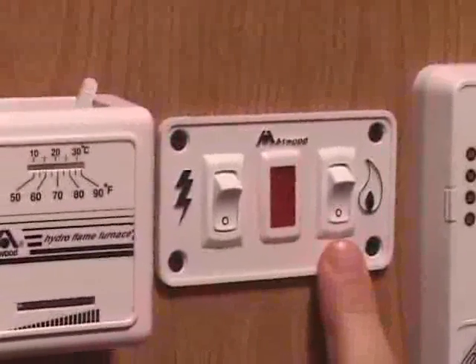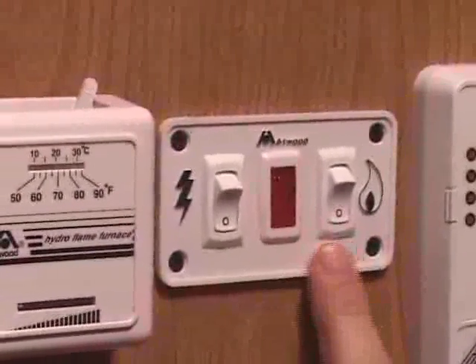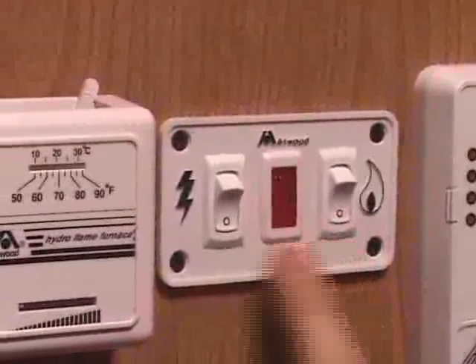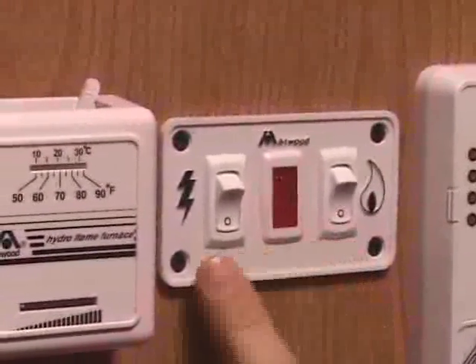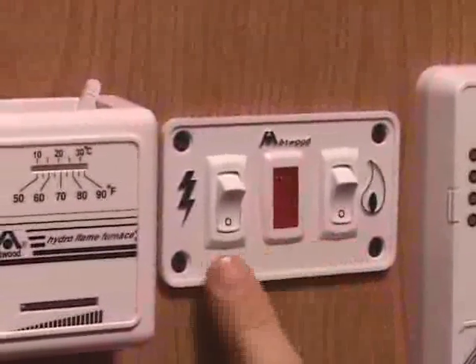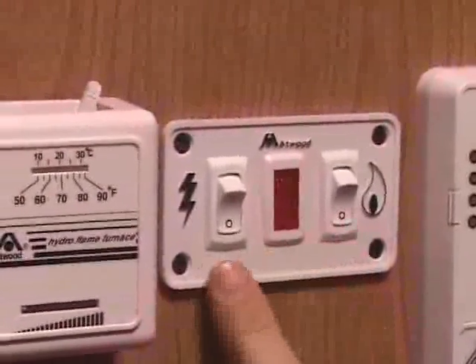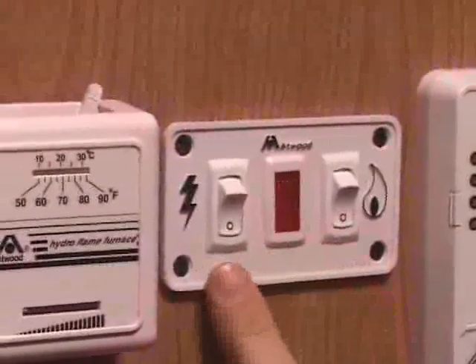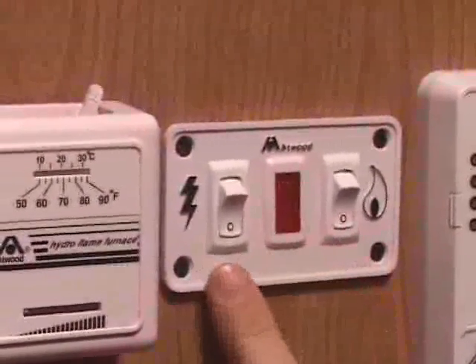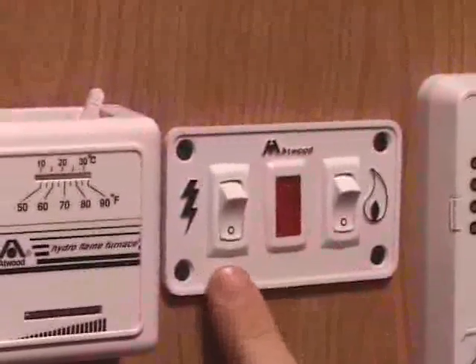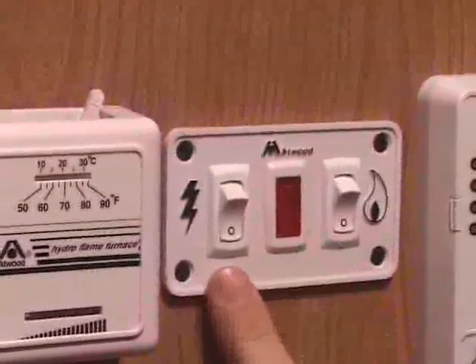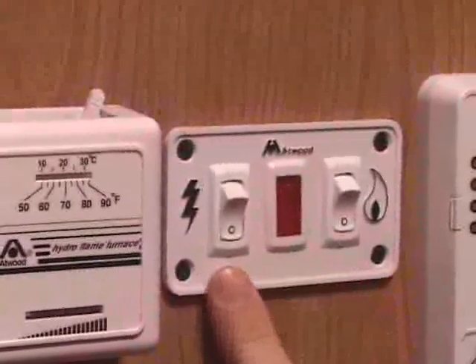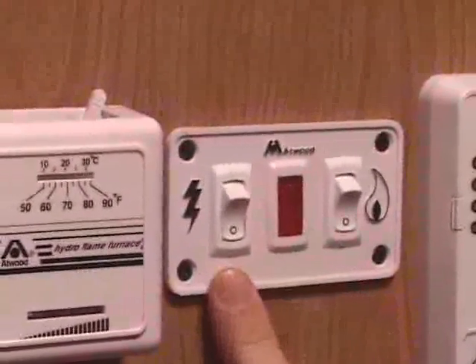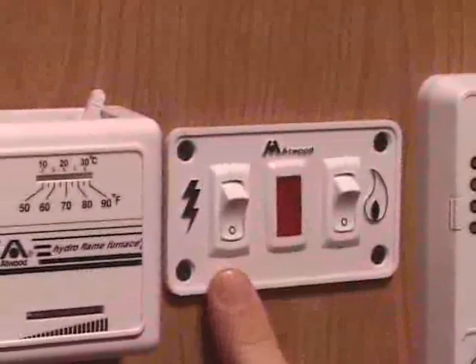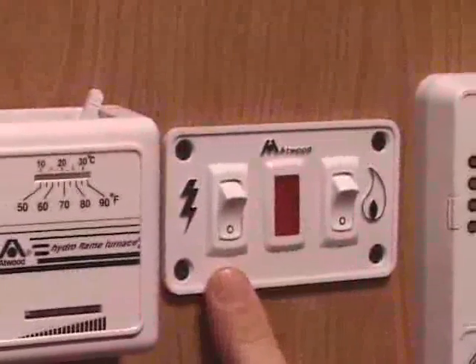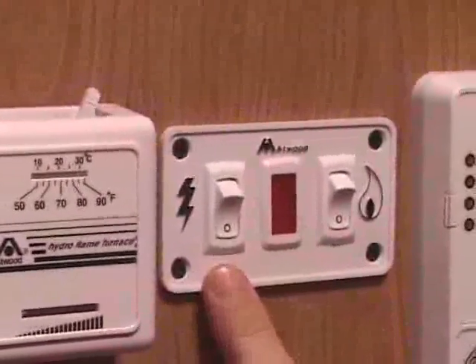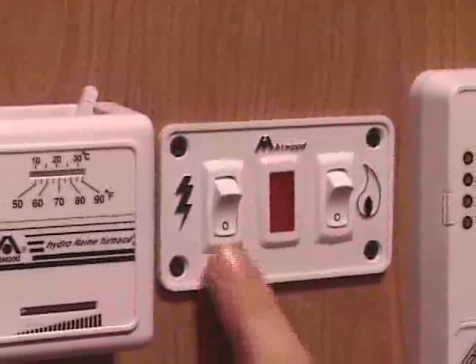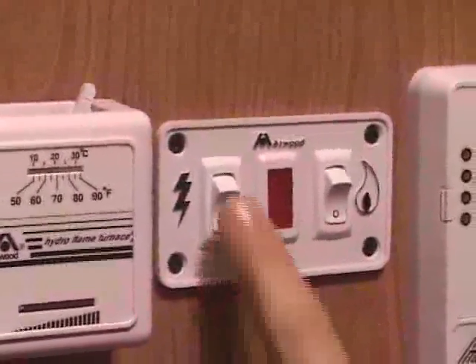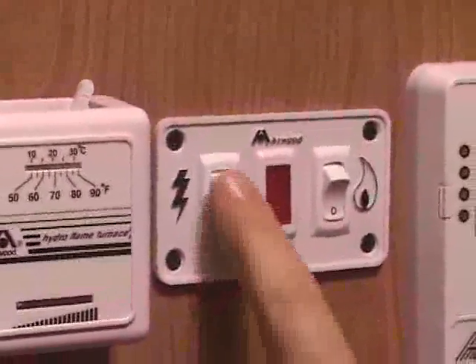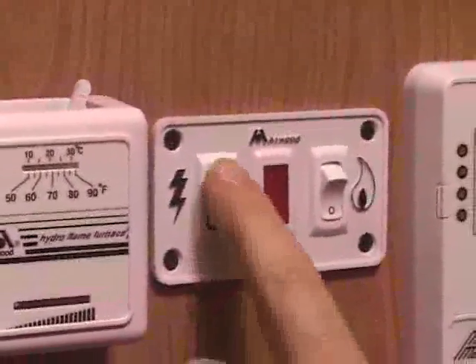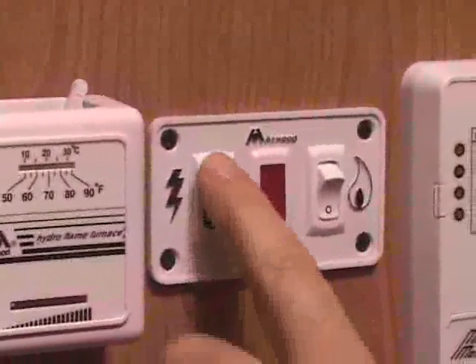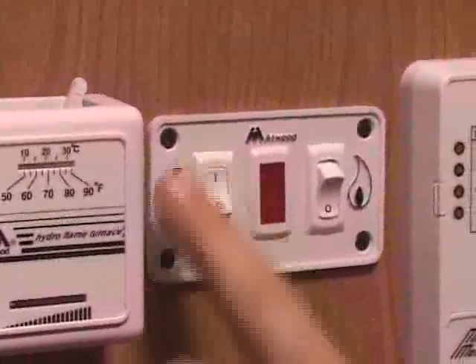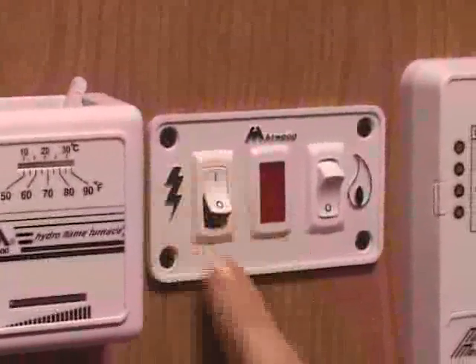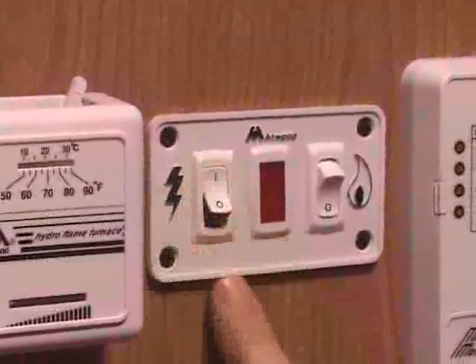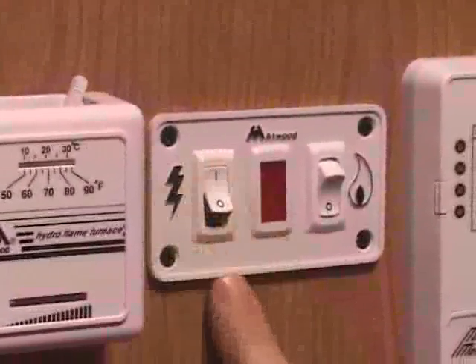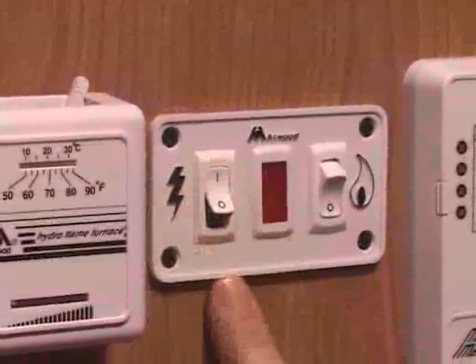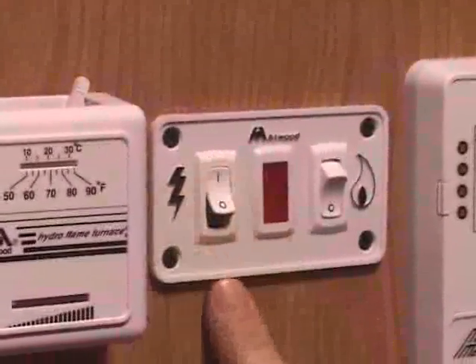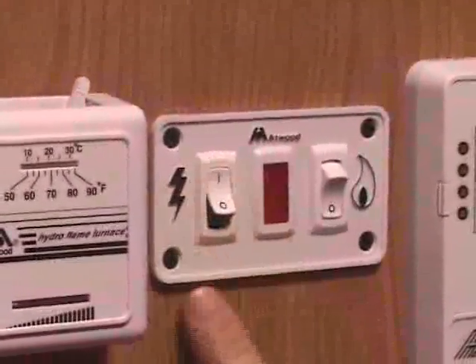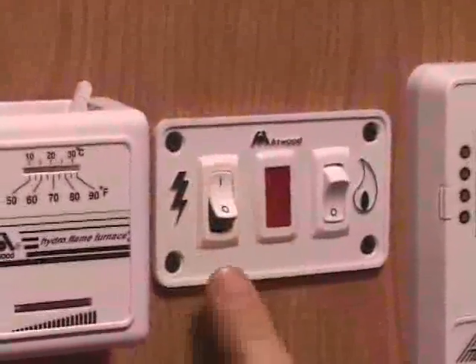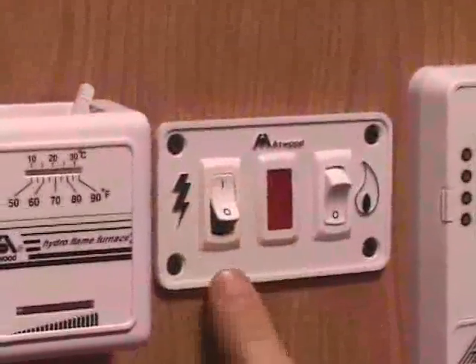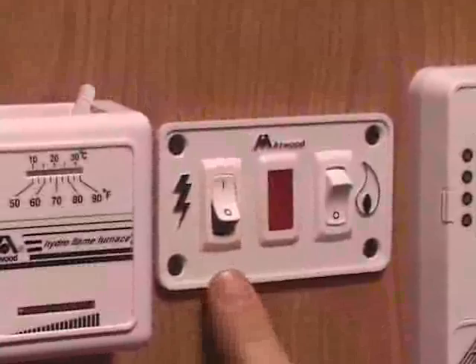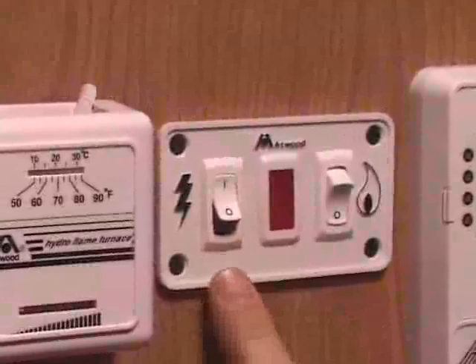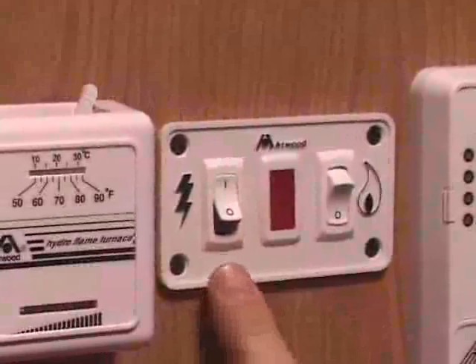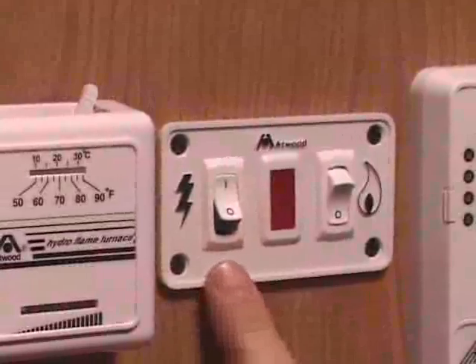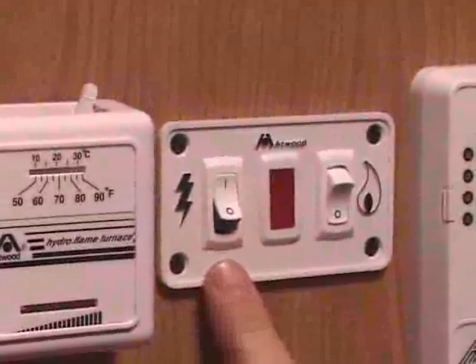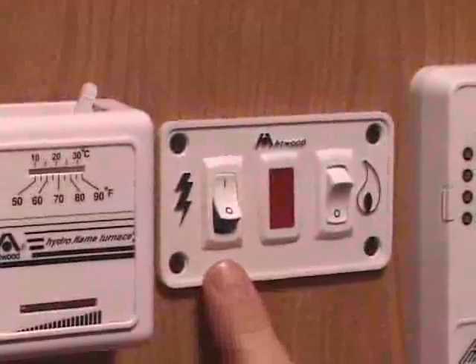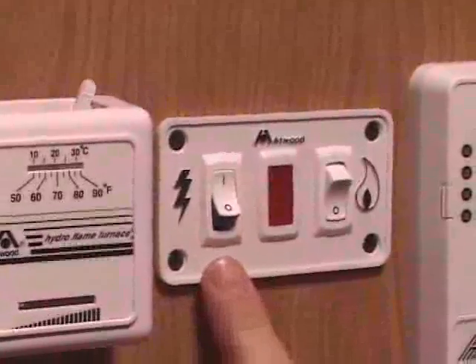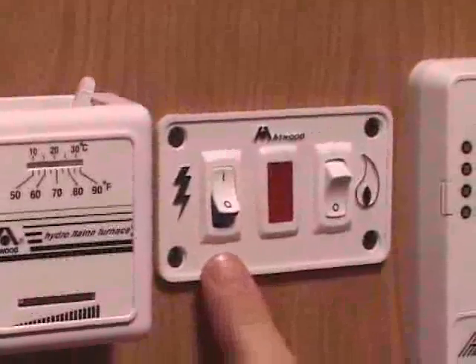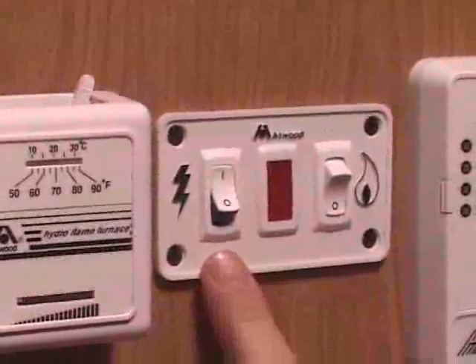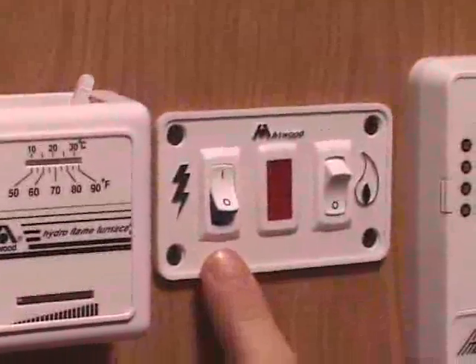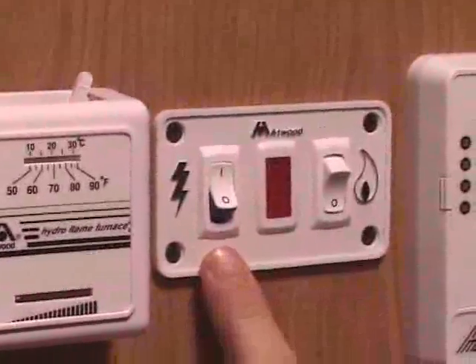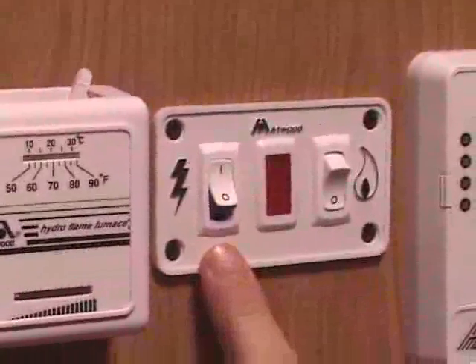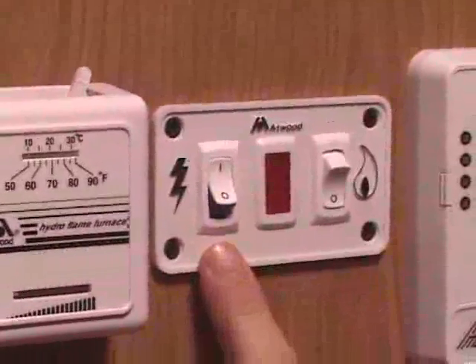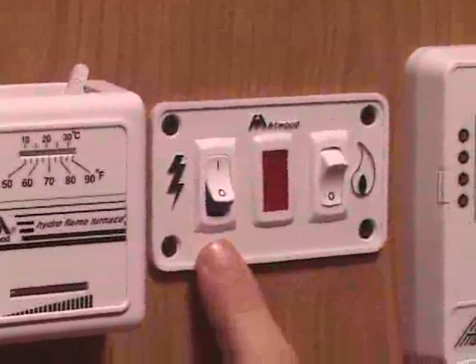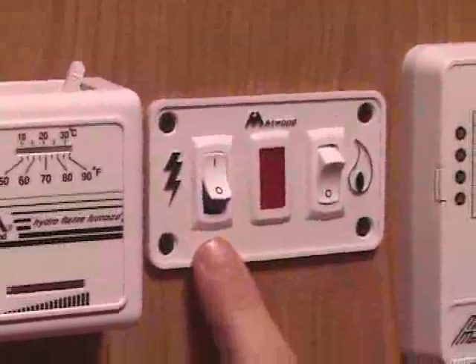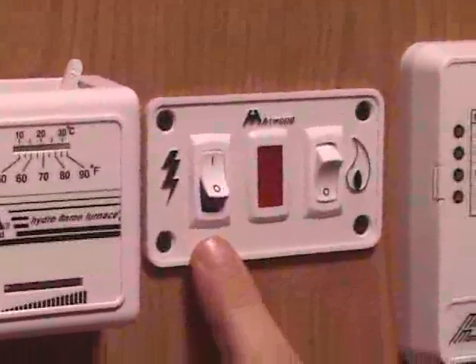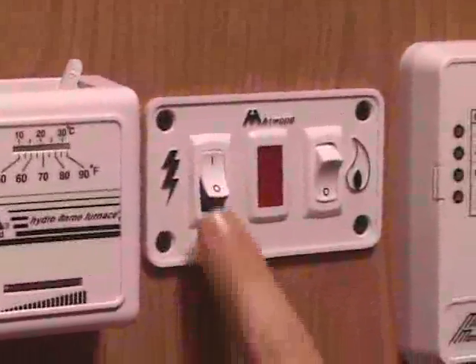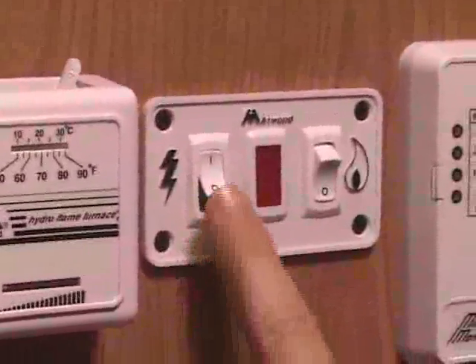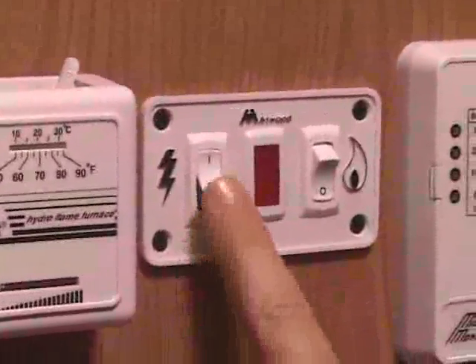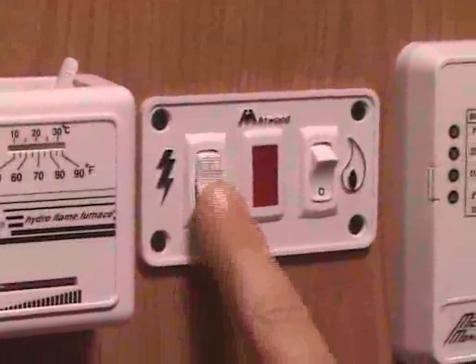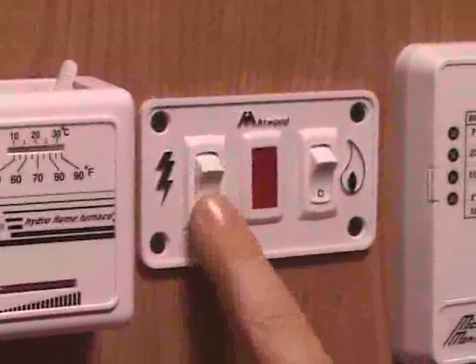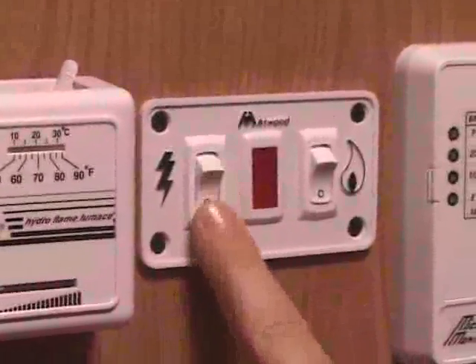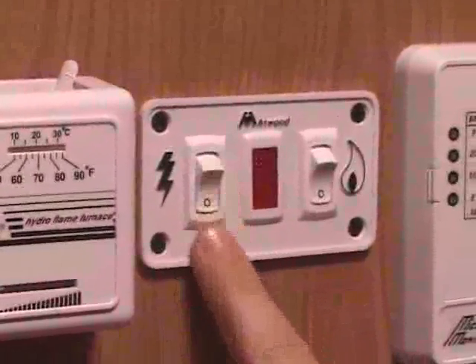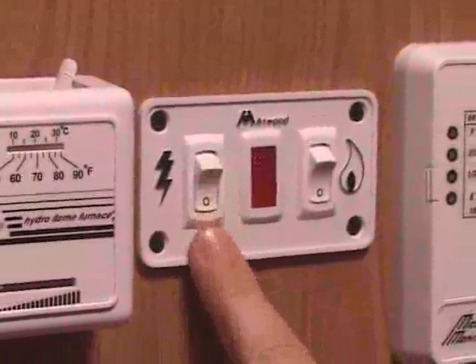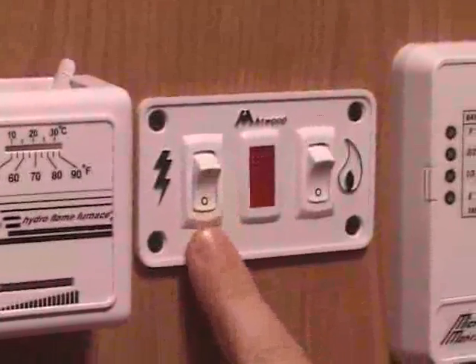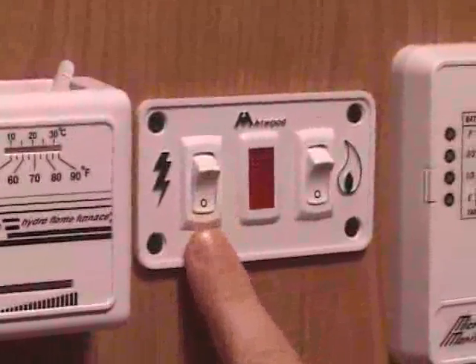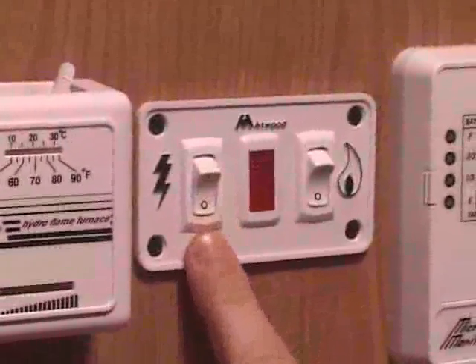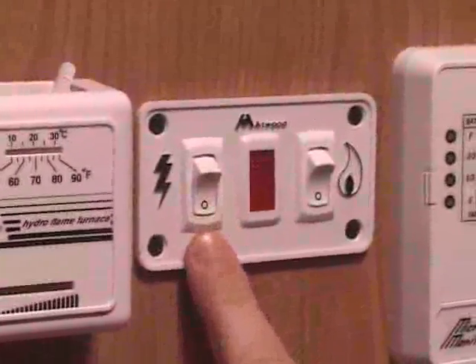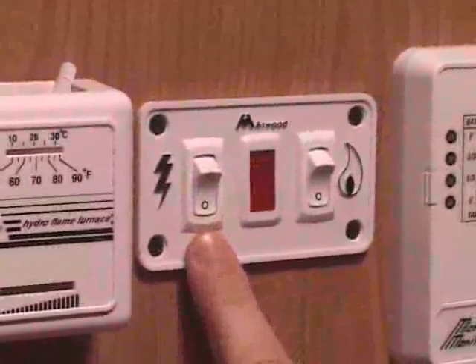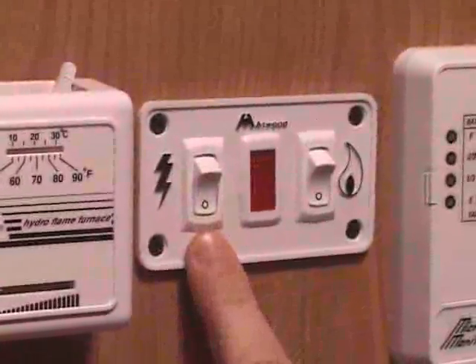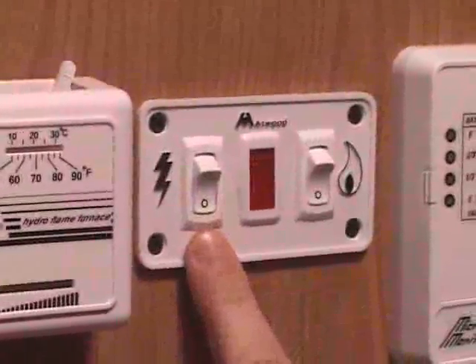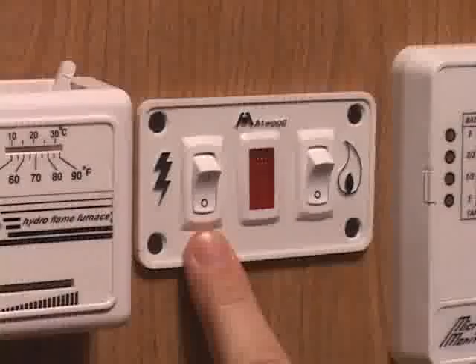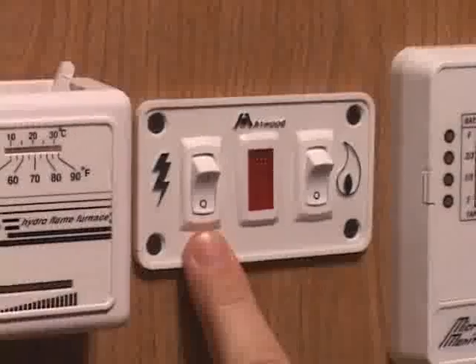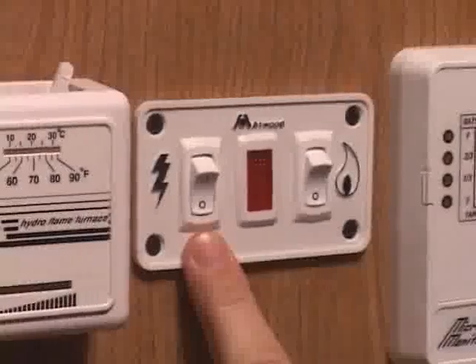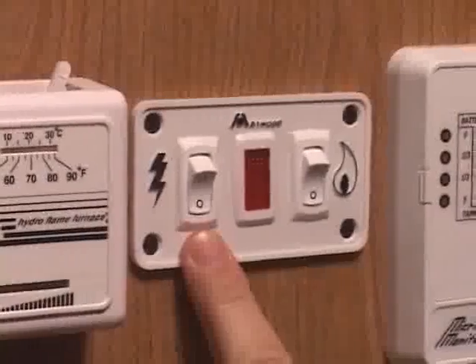To turn the 110 volt switch on, you simply switch it to the up position. To turn it off, you switch it down.